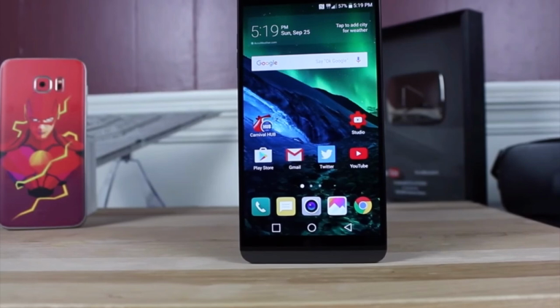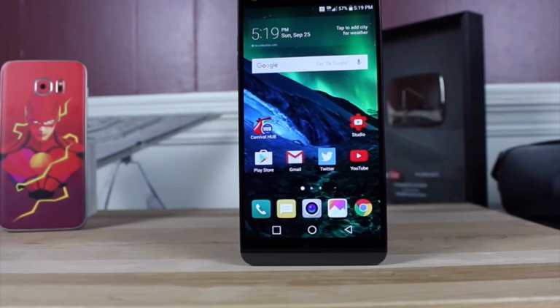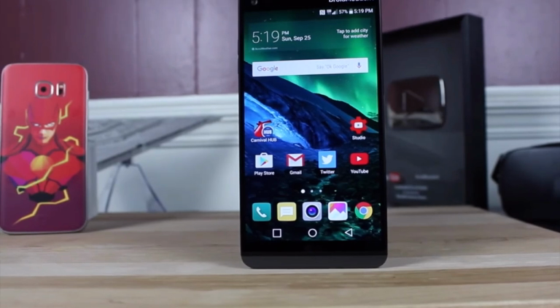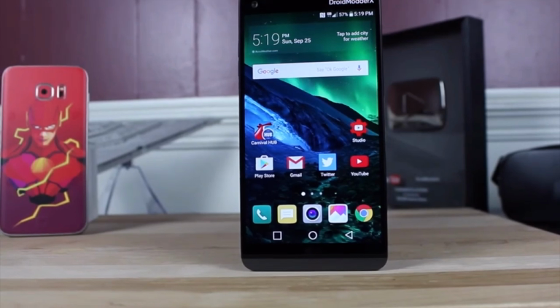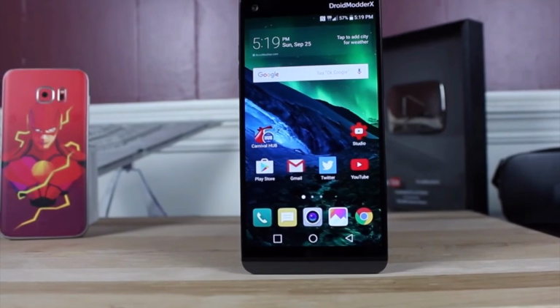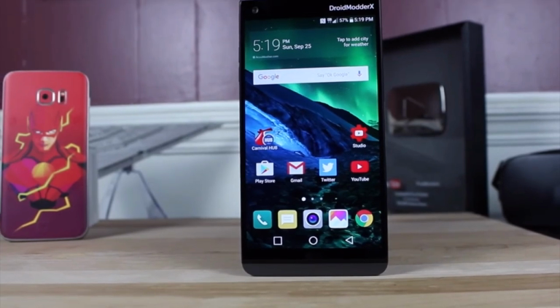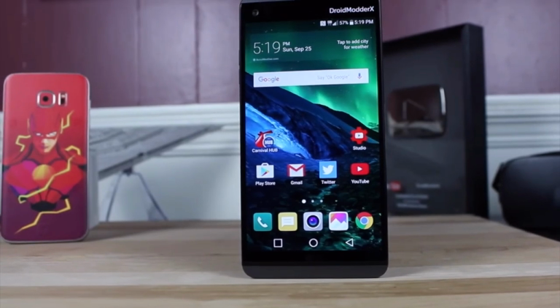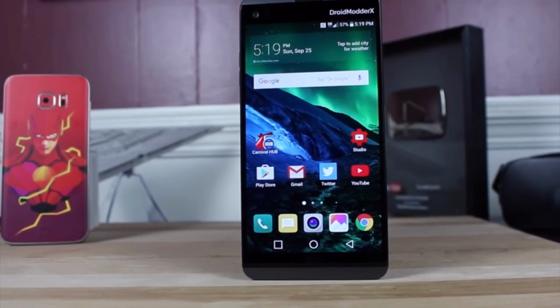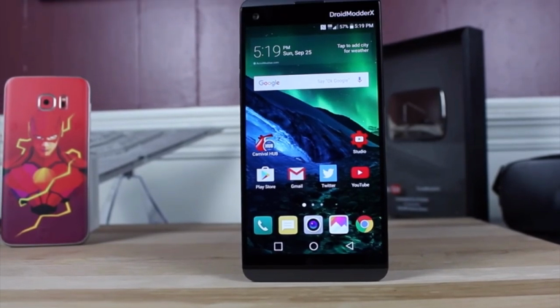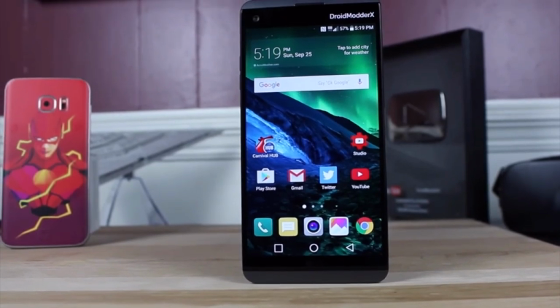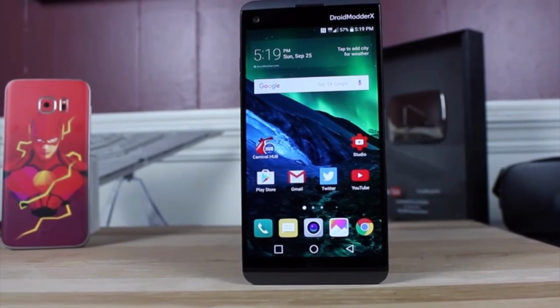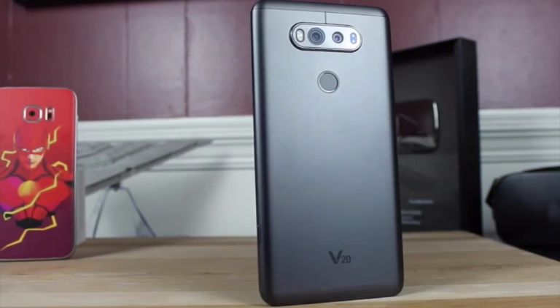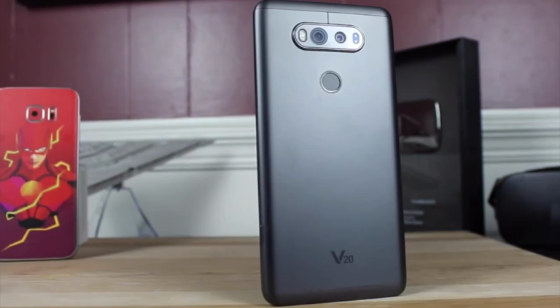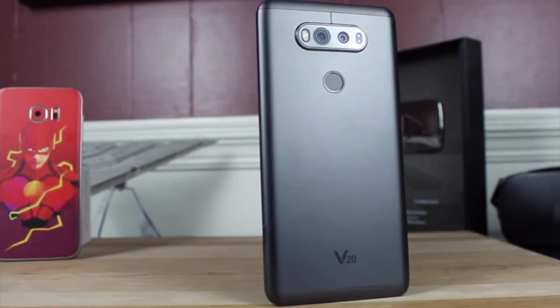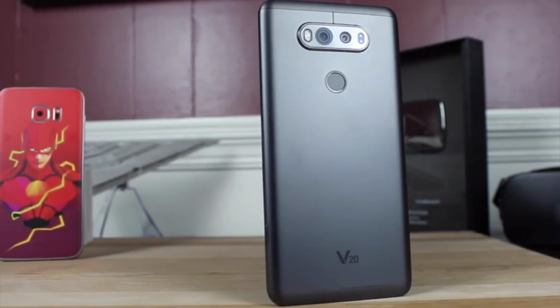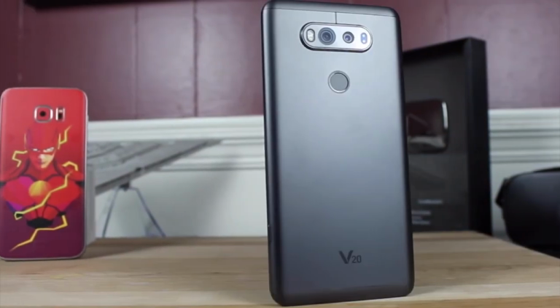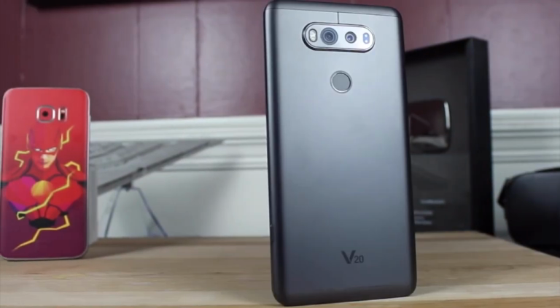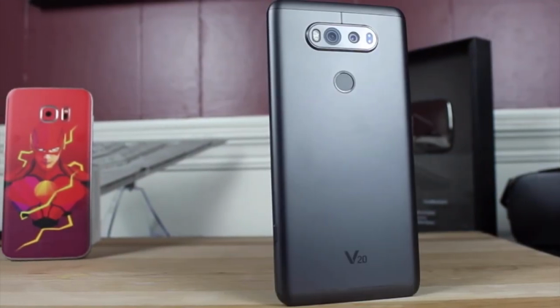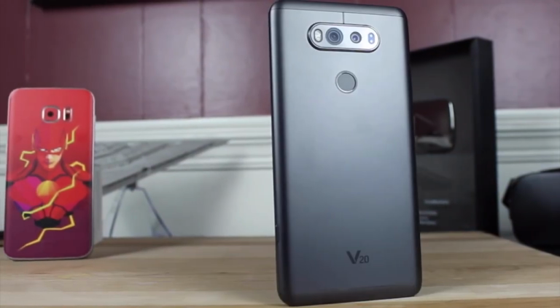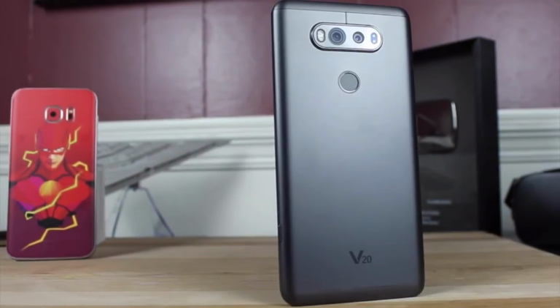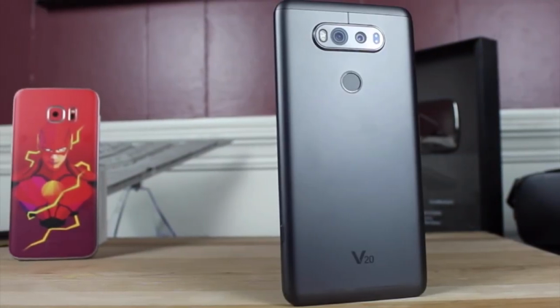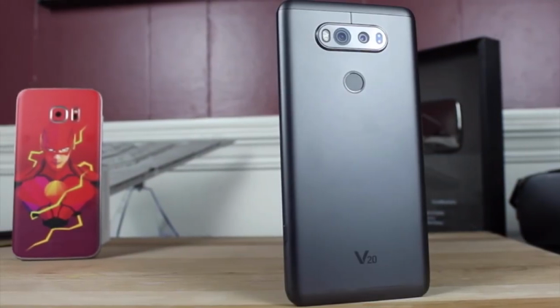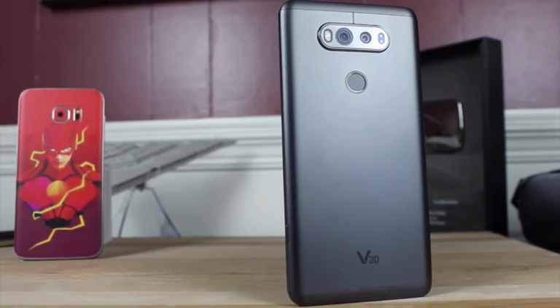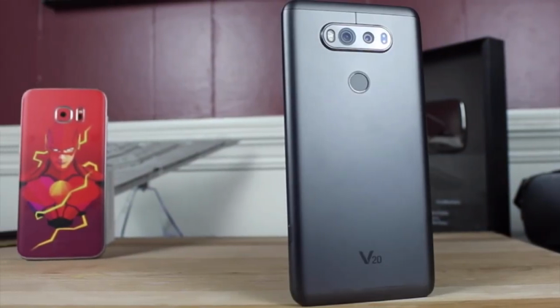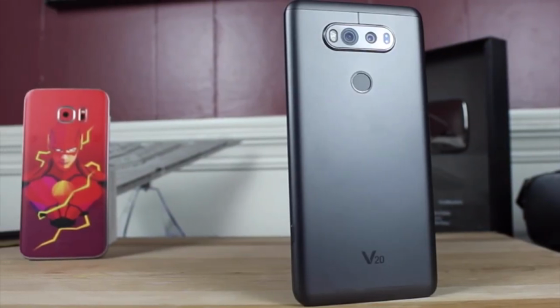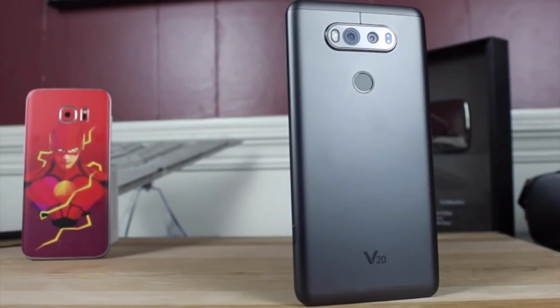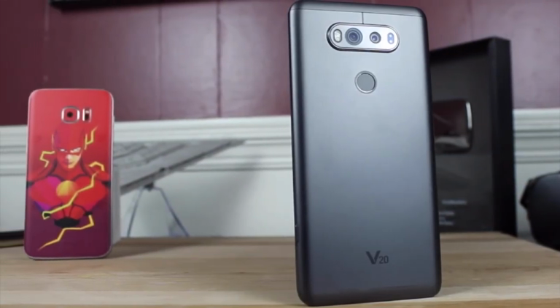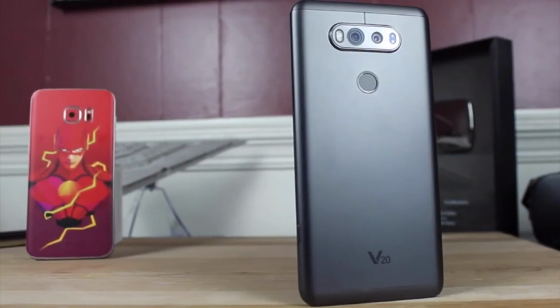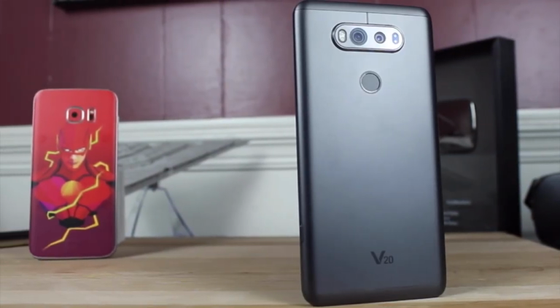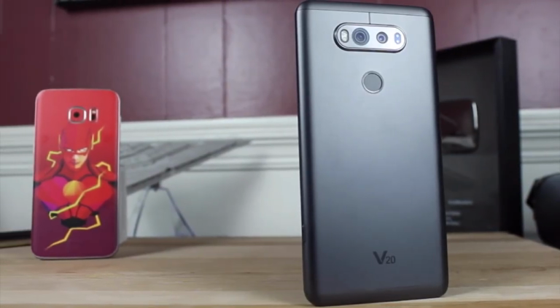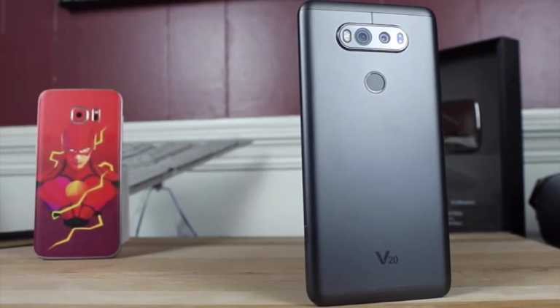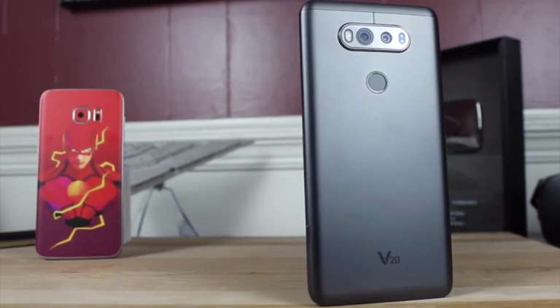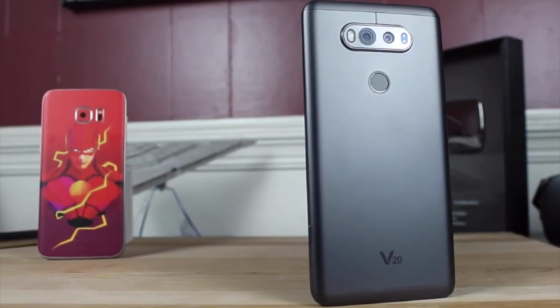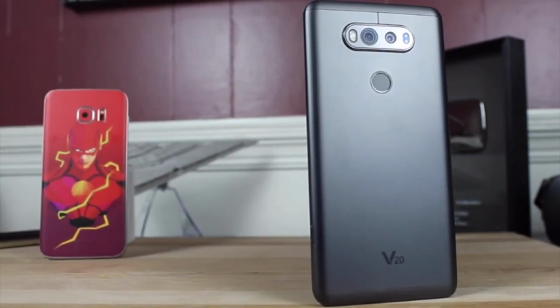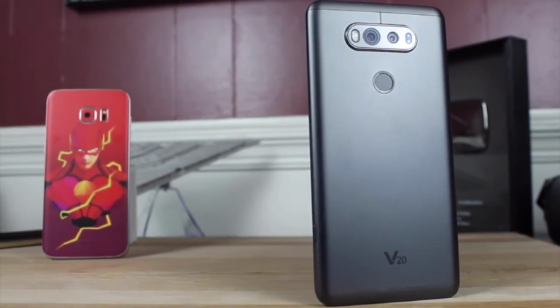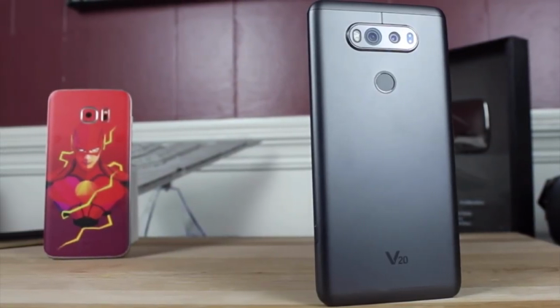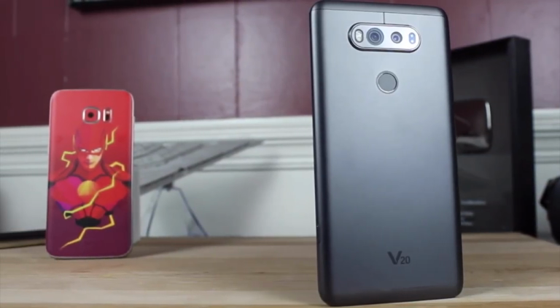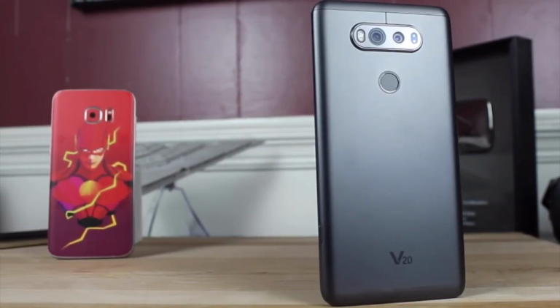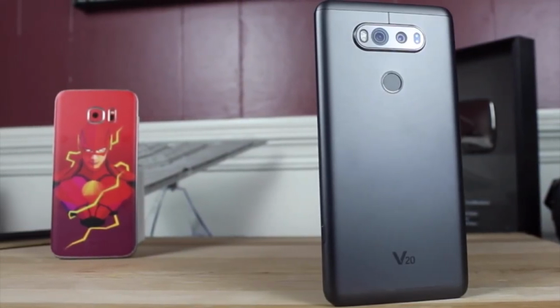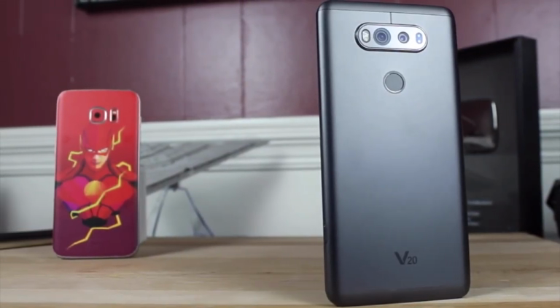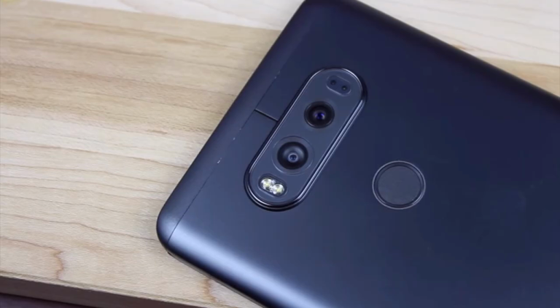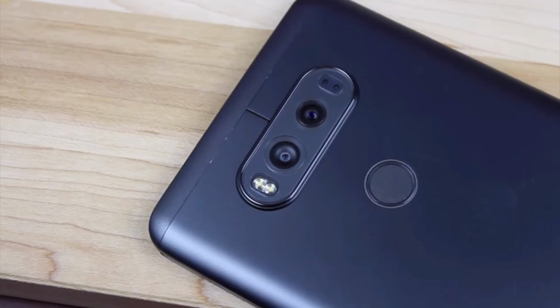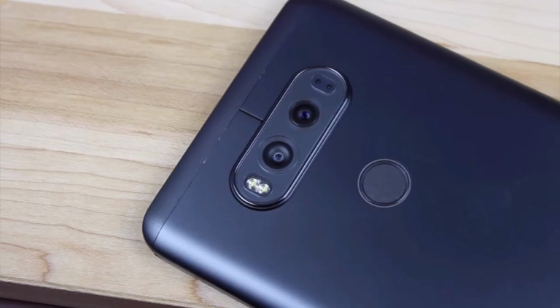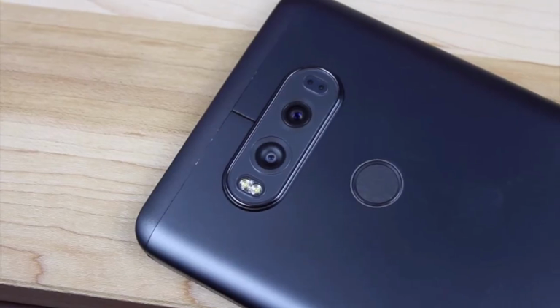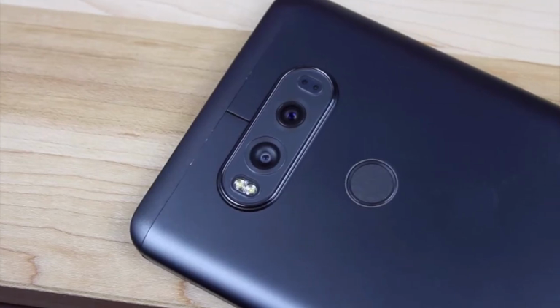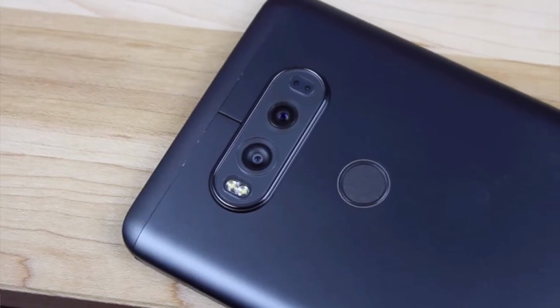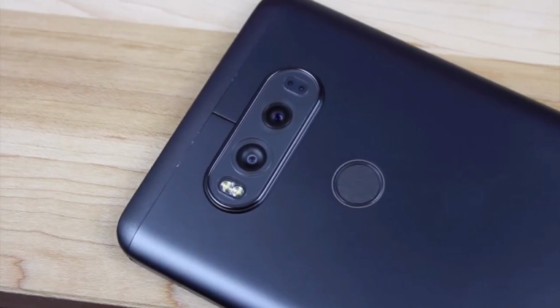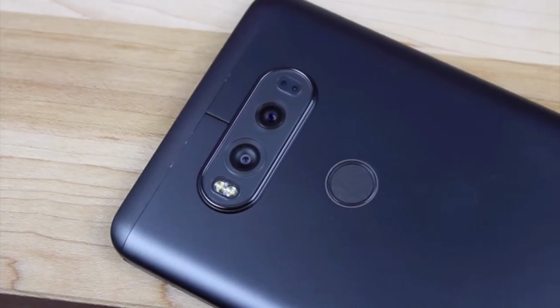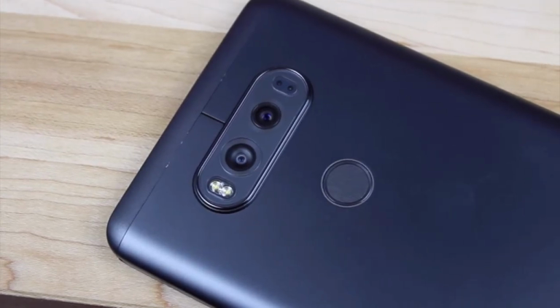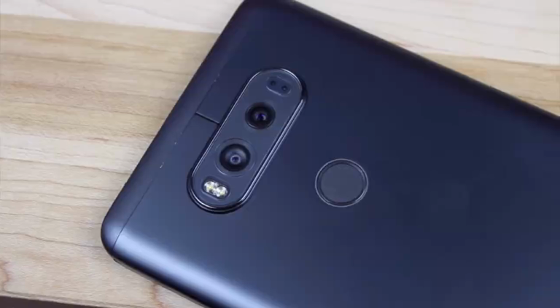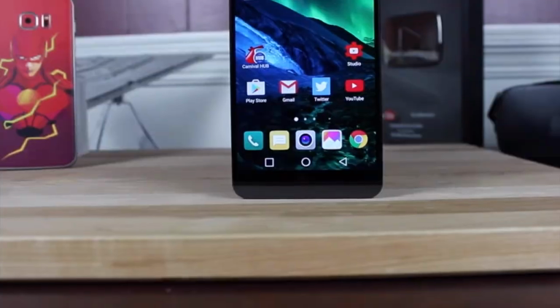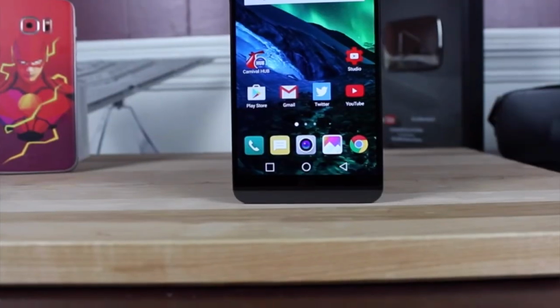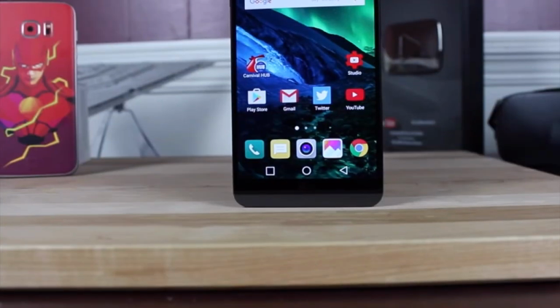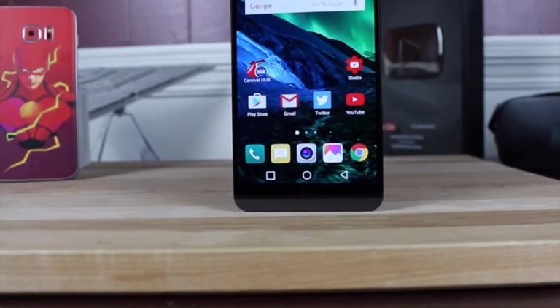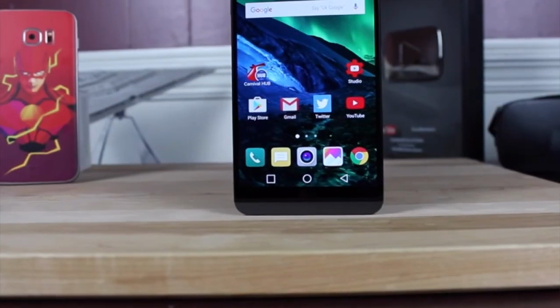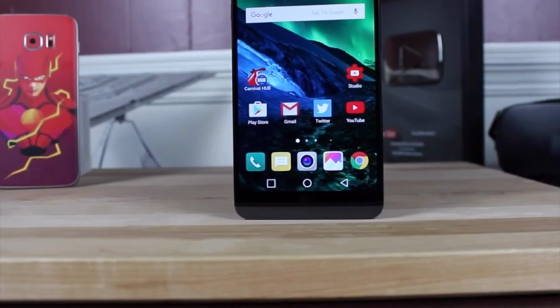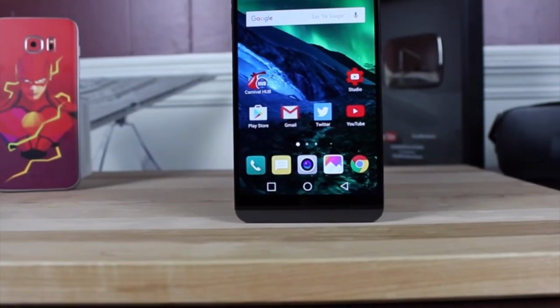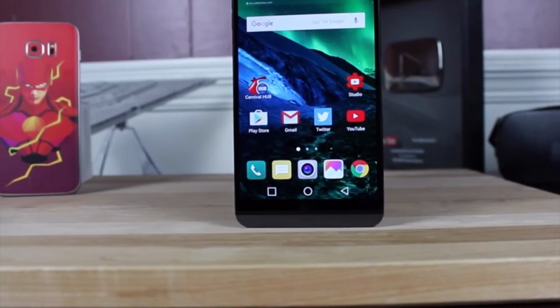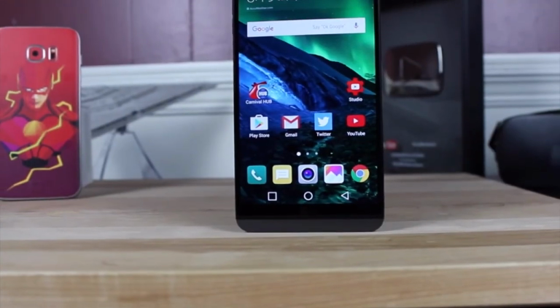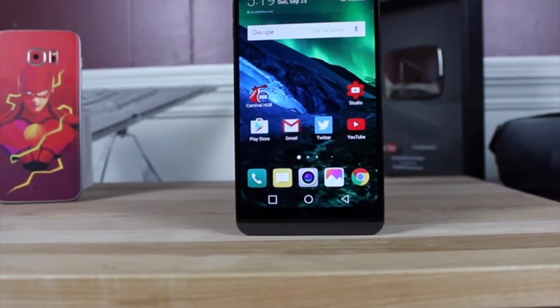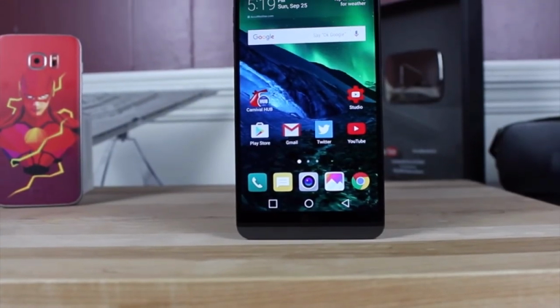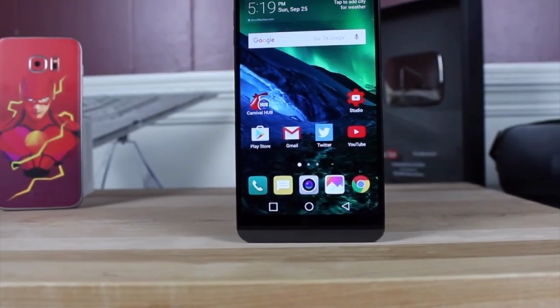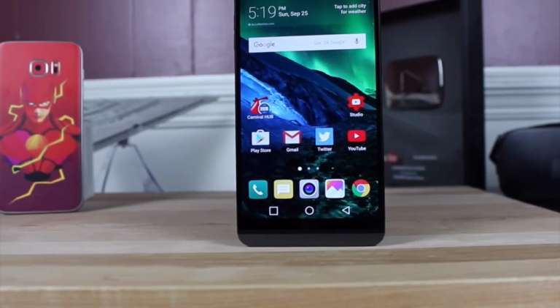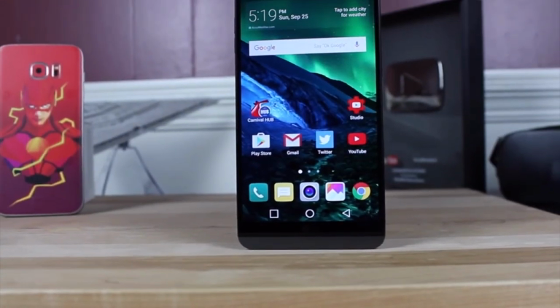What's up, guys? Shane Starnes here with DroidMinerX. LG was nice enough to send me a V20 for preview. We're going to take a look at it. Let's go ahead and get started.